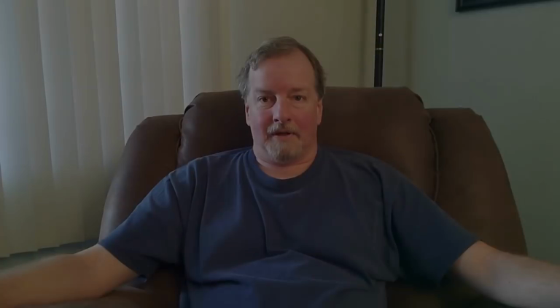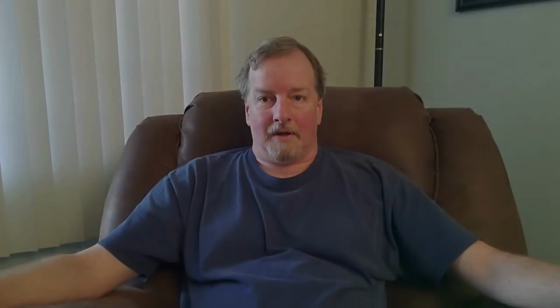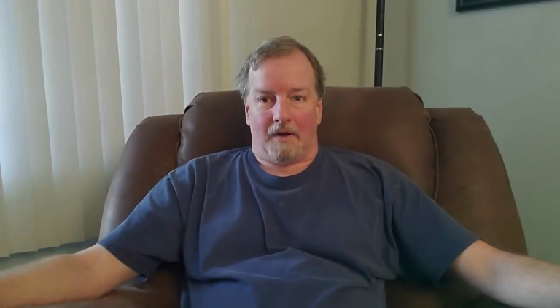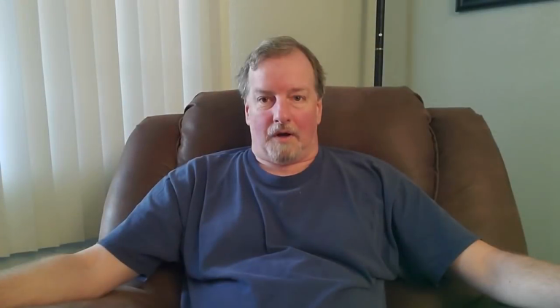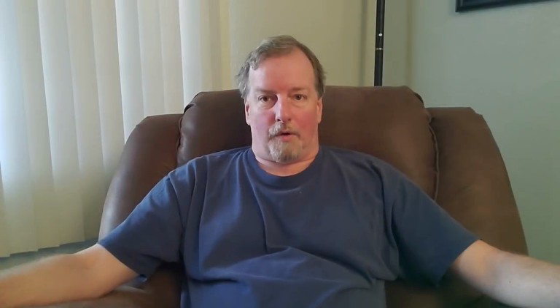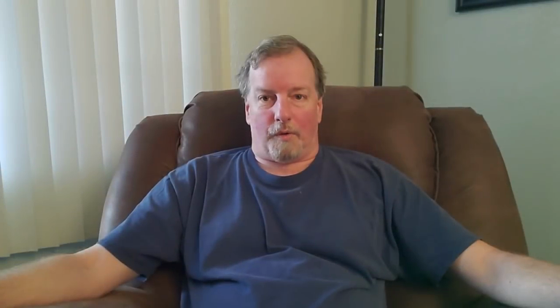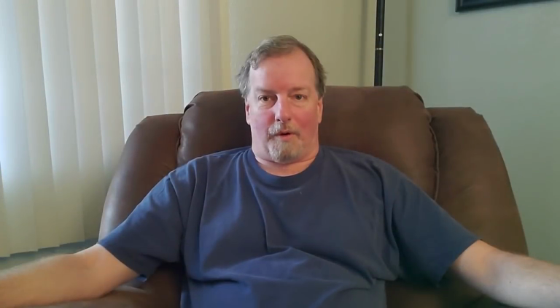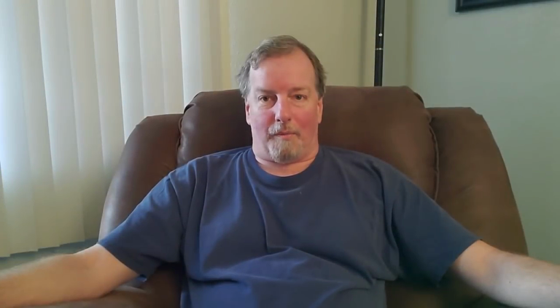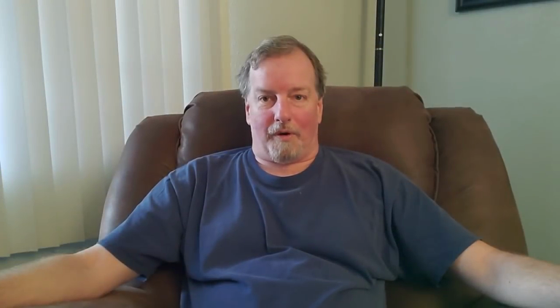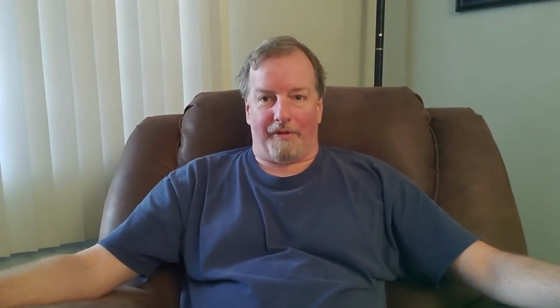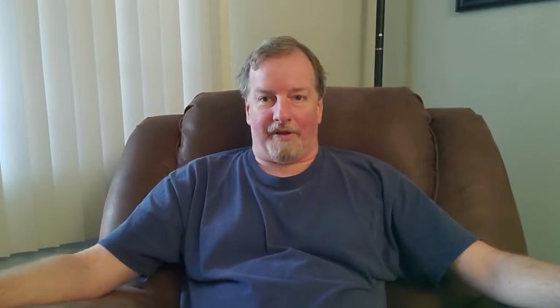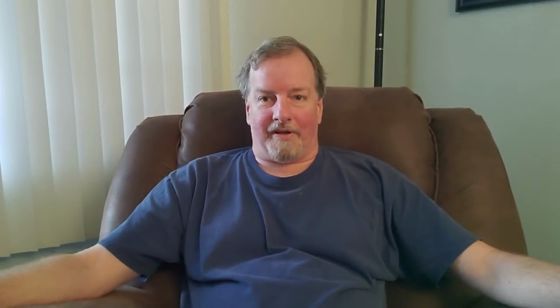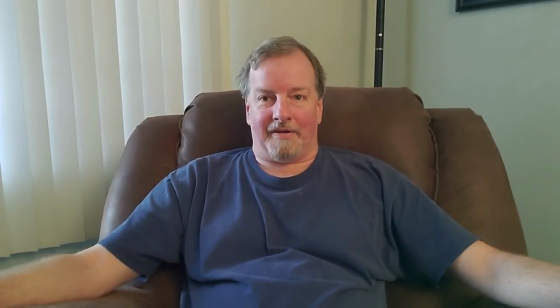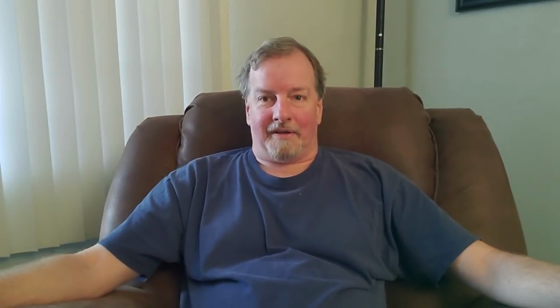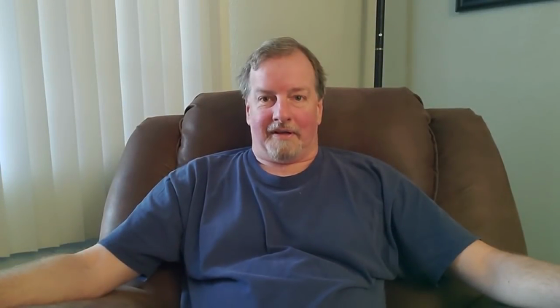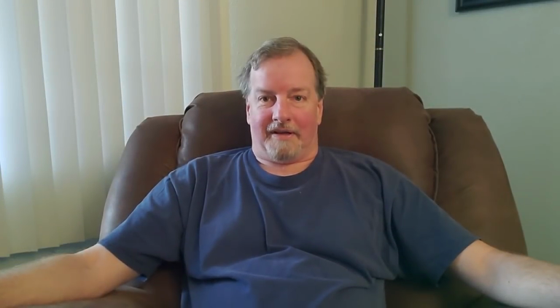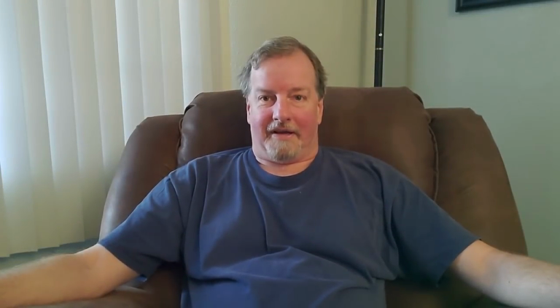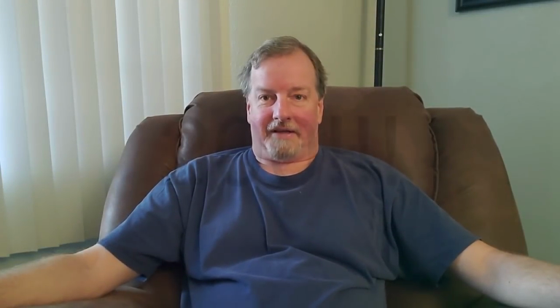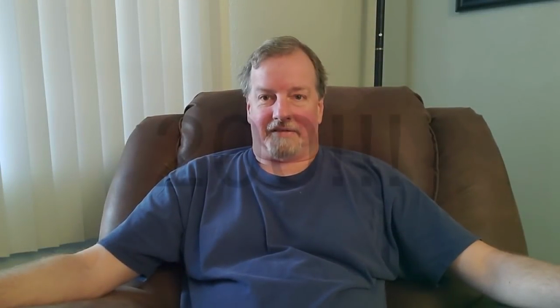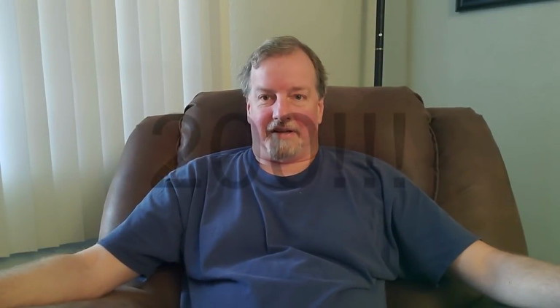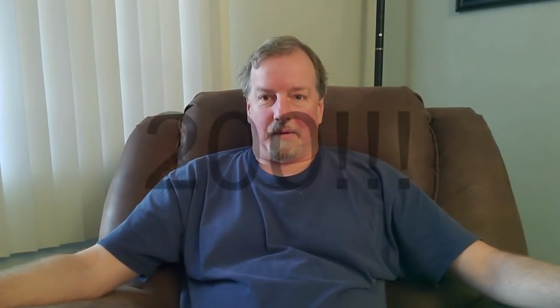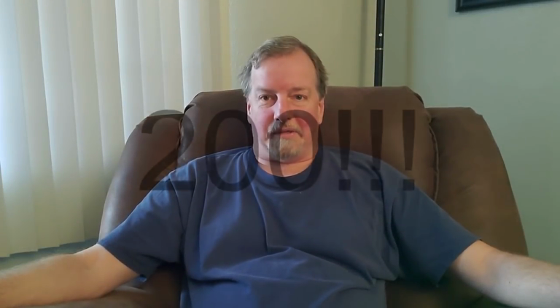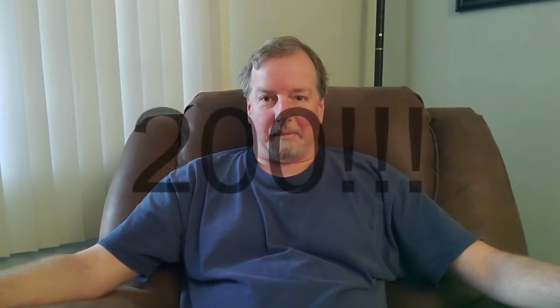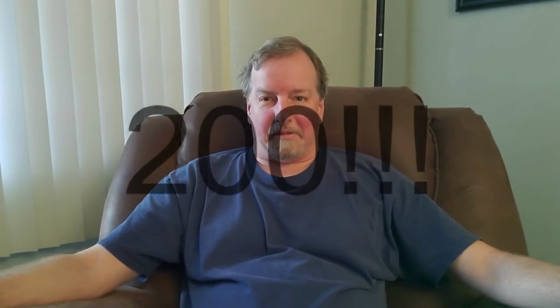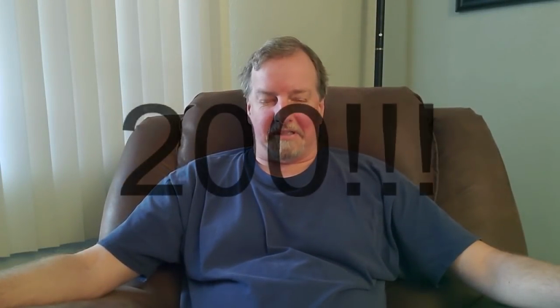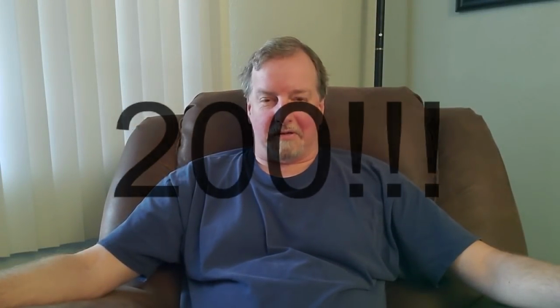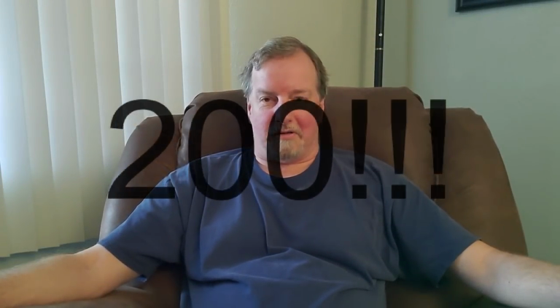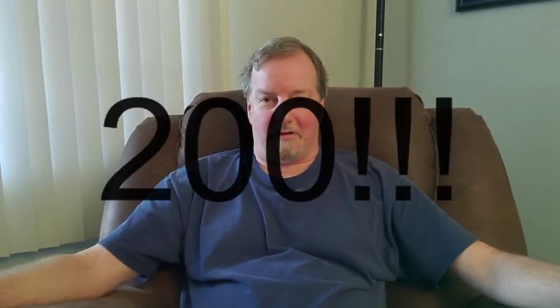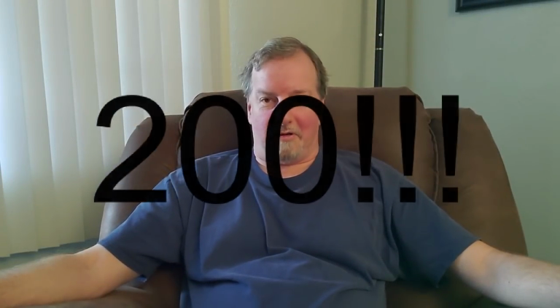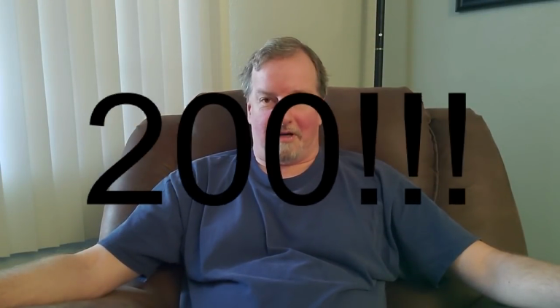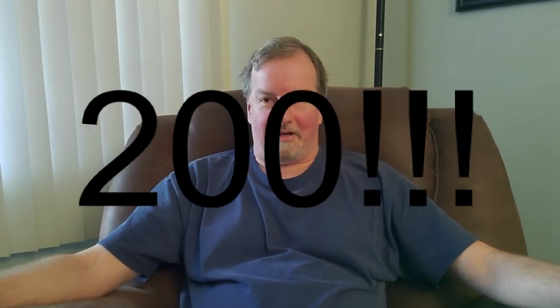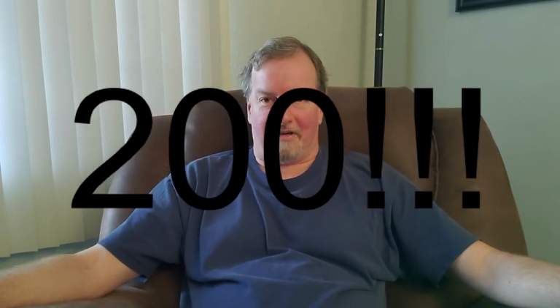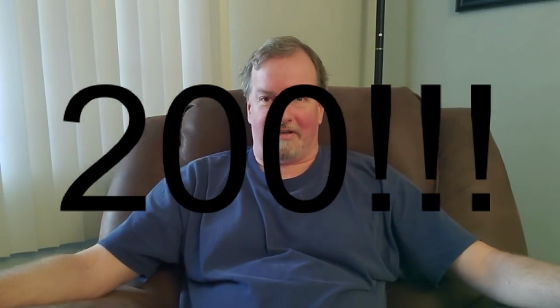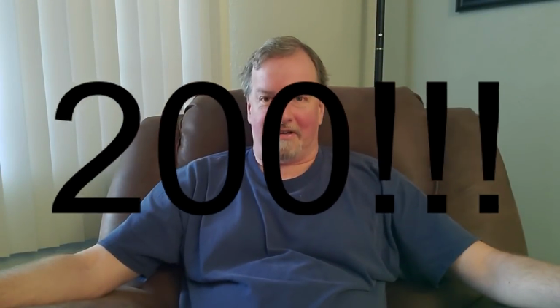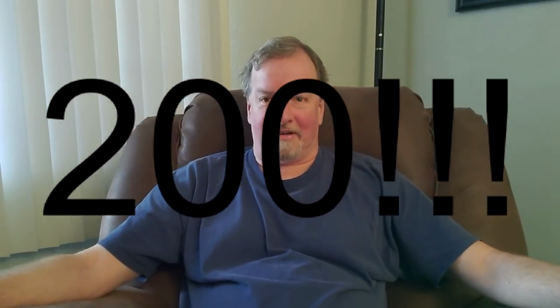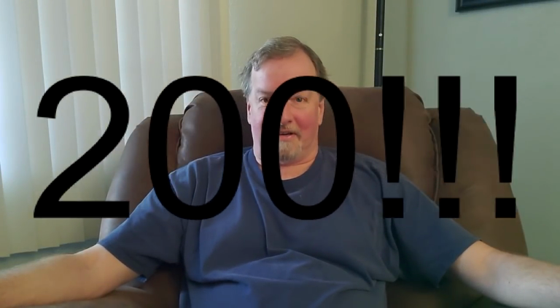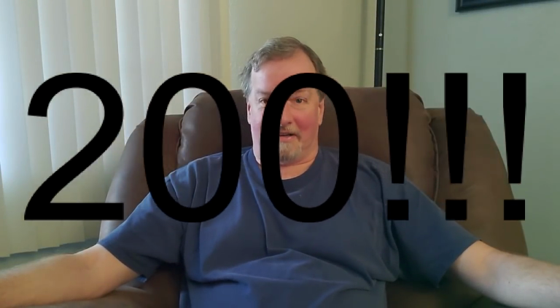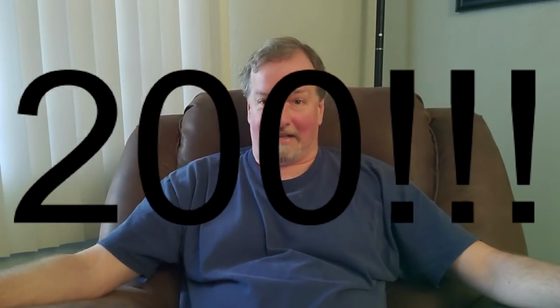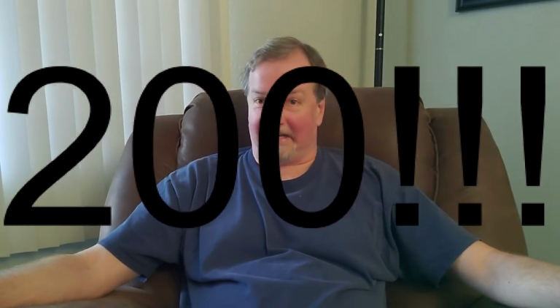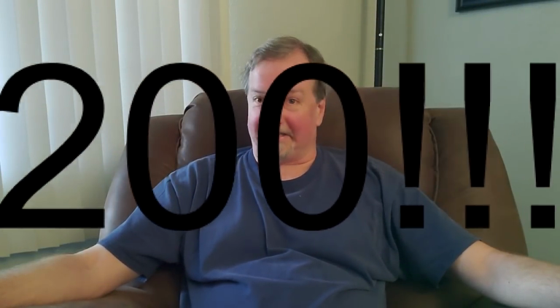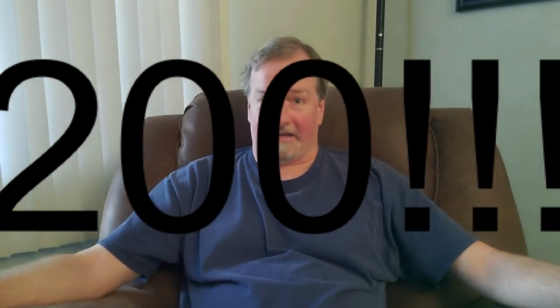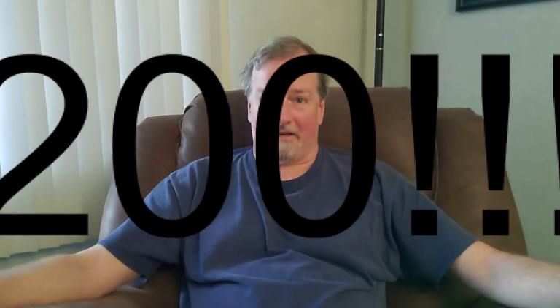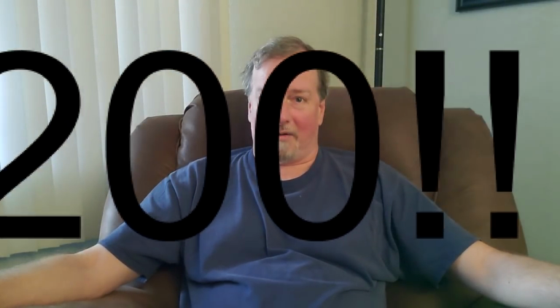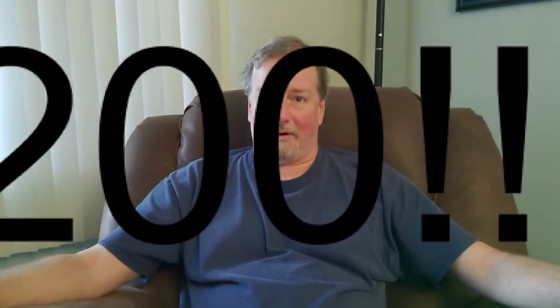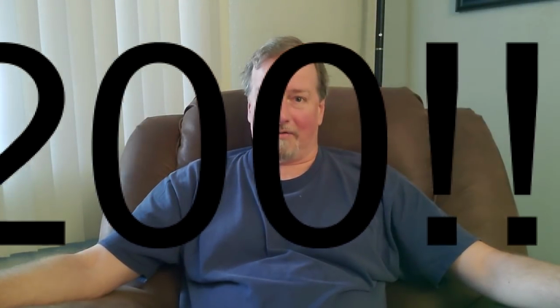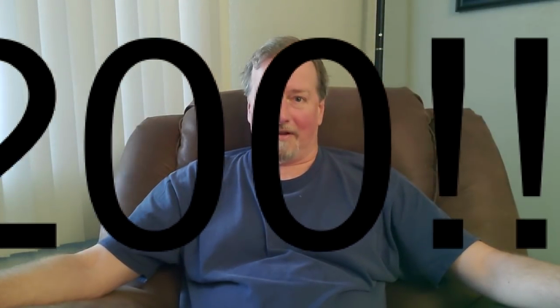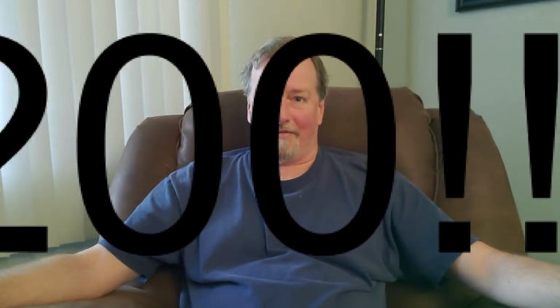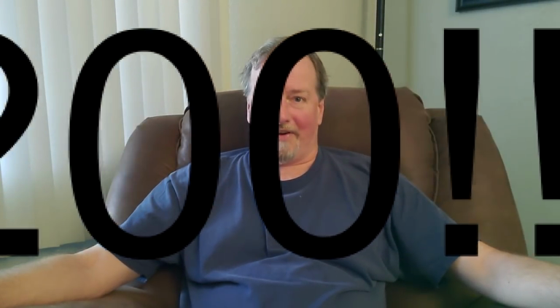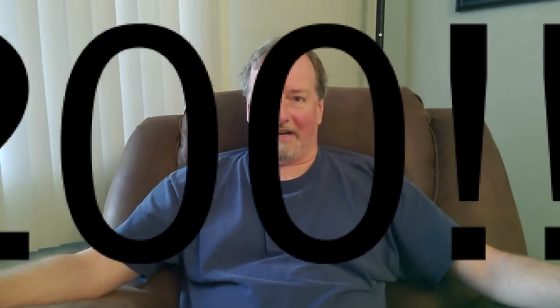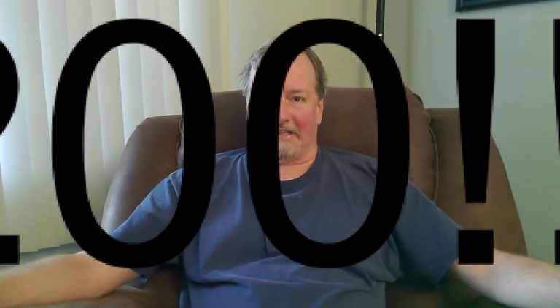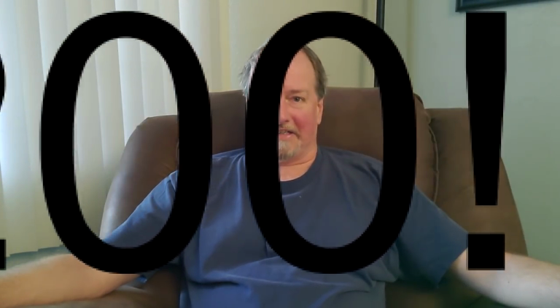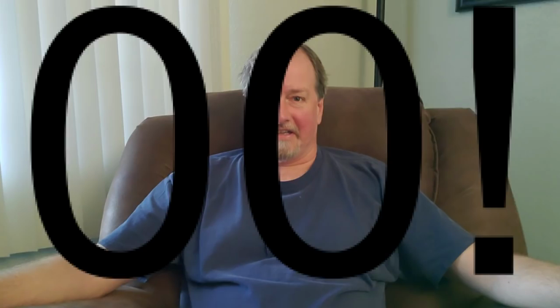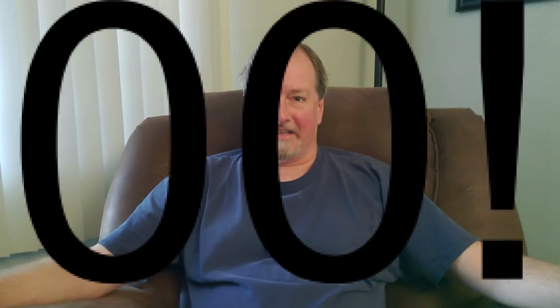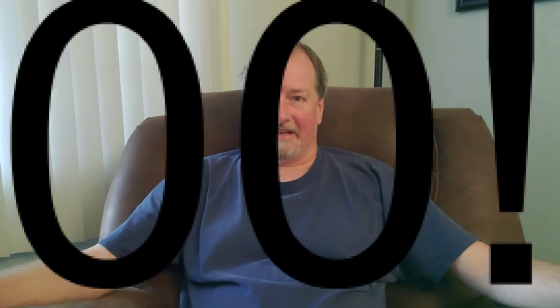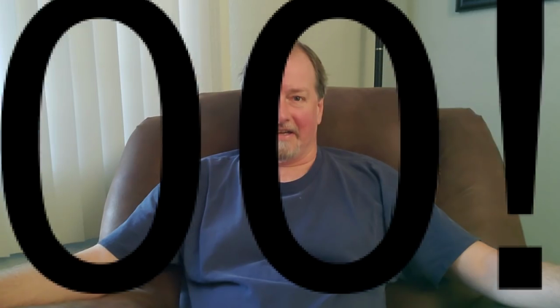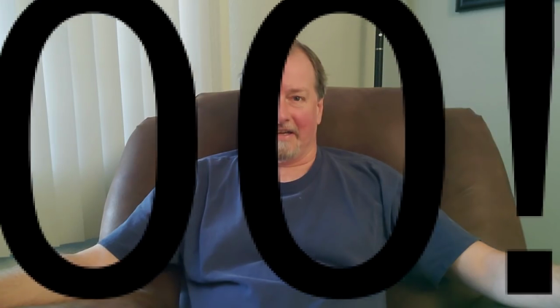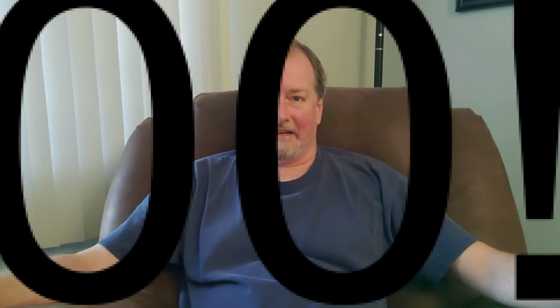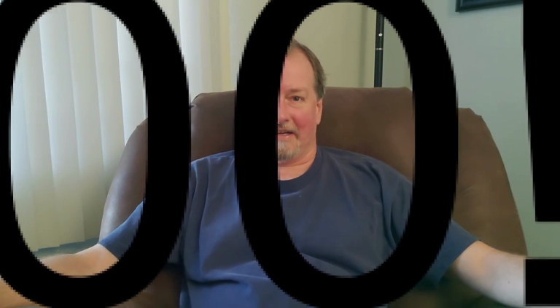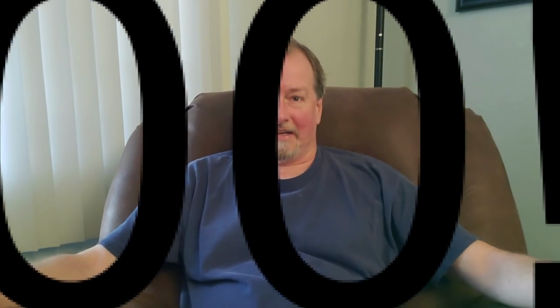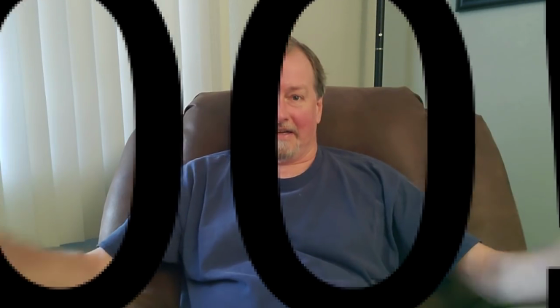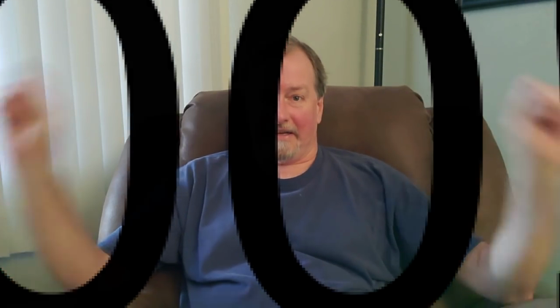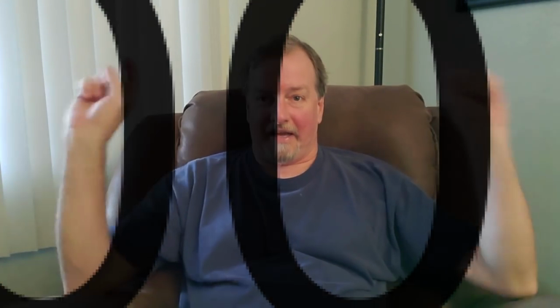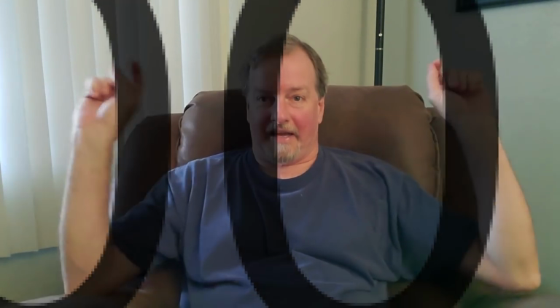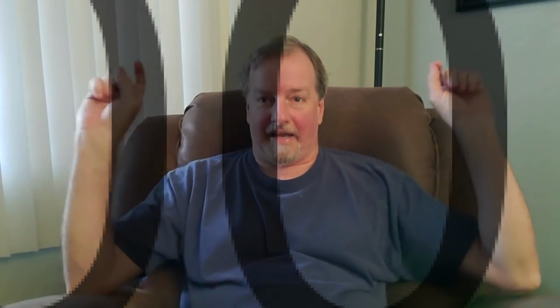Oh, and one more thing — yeah, today was episode 200. Last 100 went really fast, didn't they? Yay.